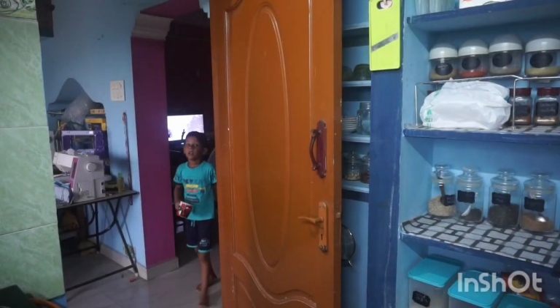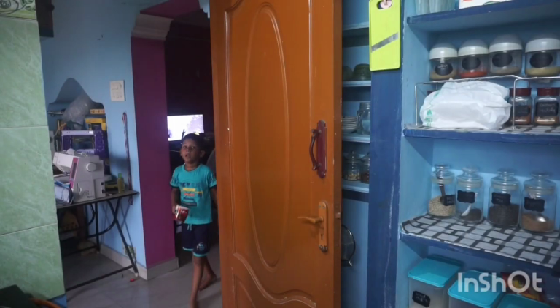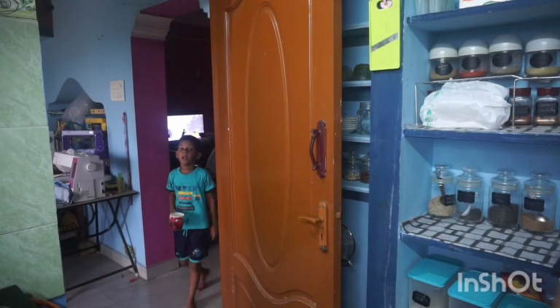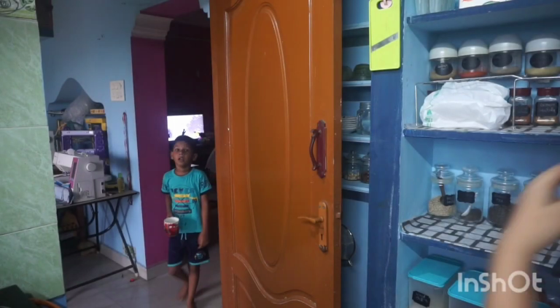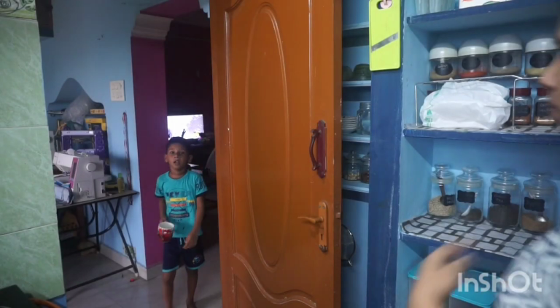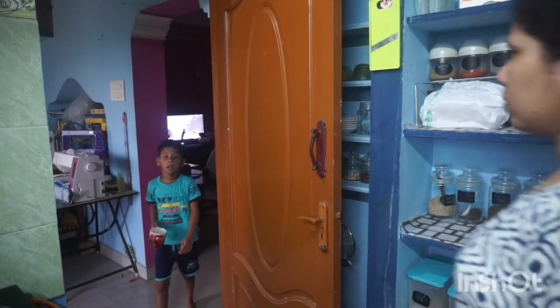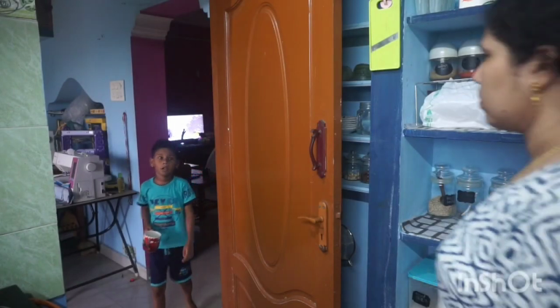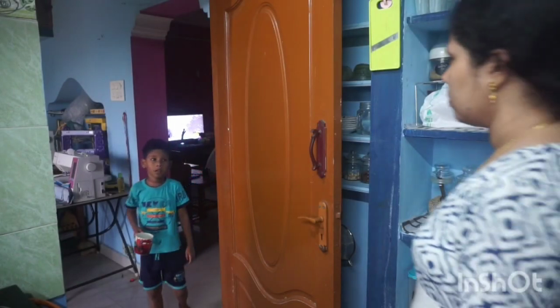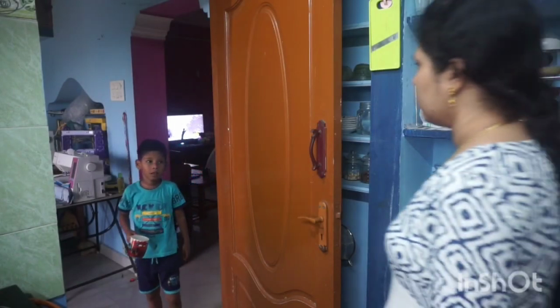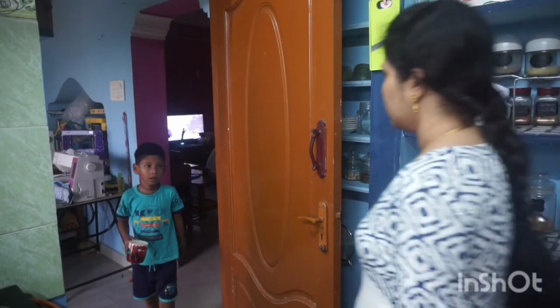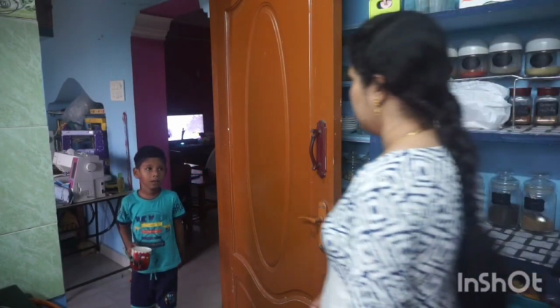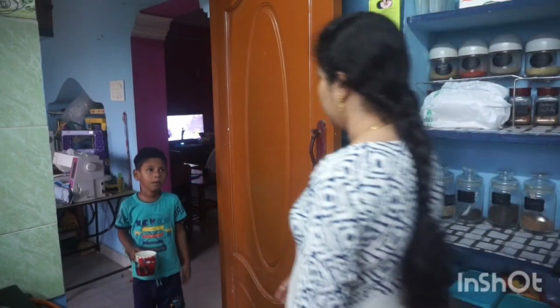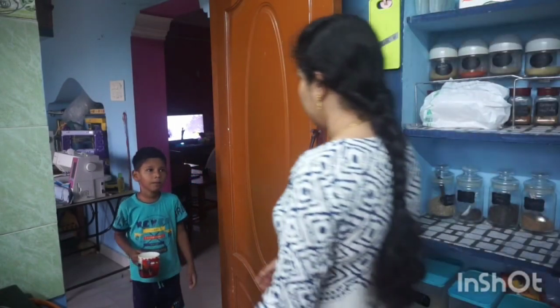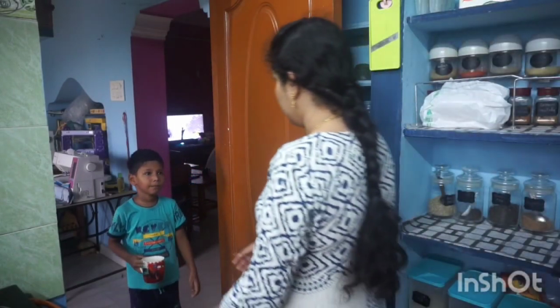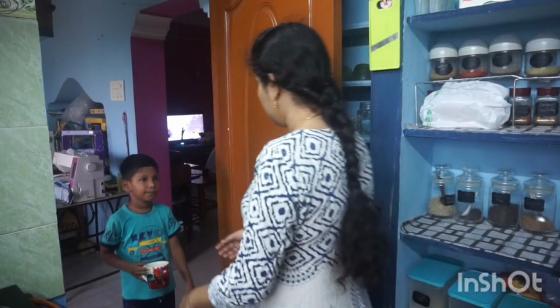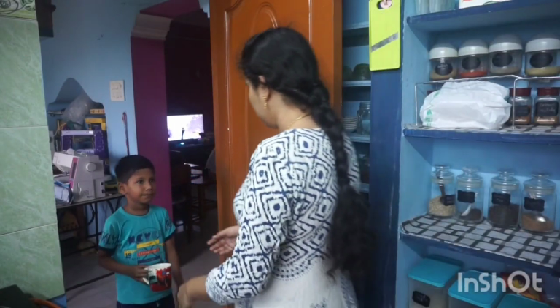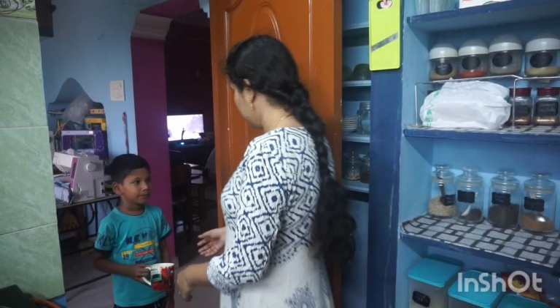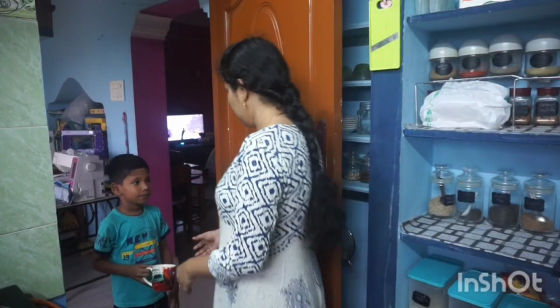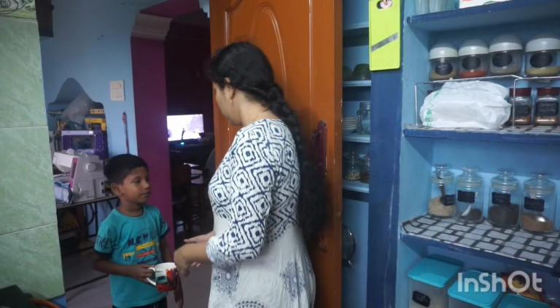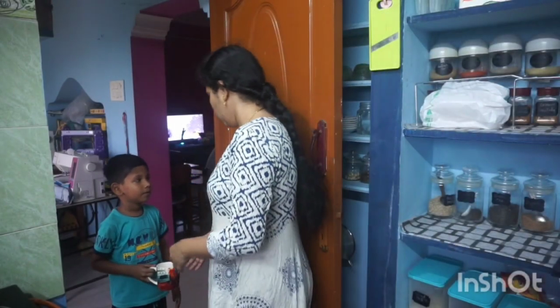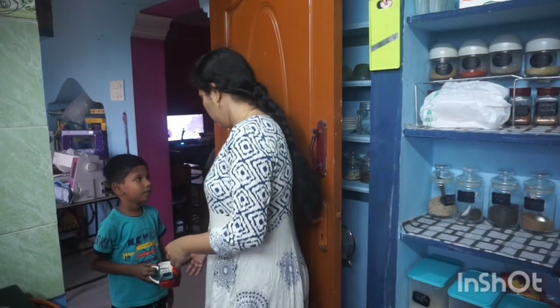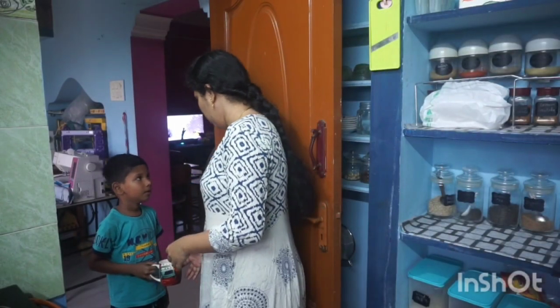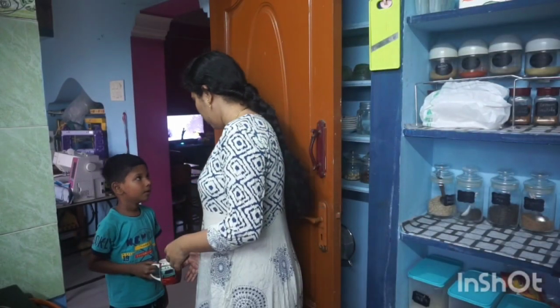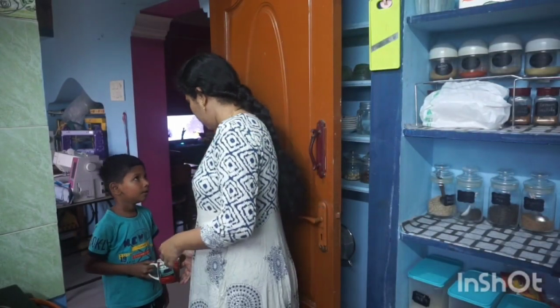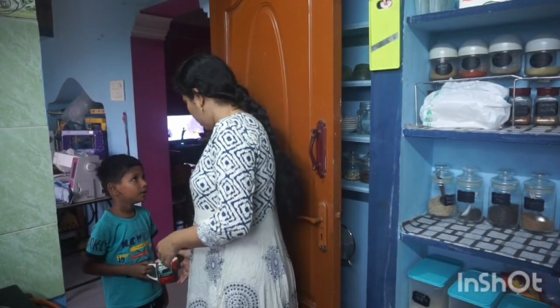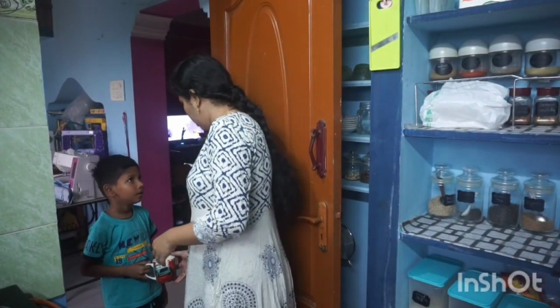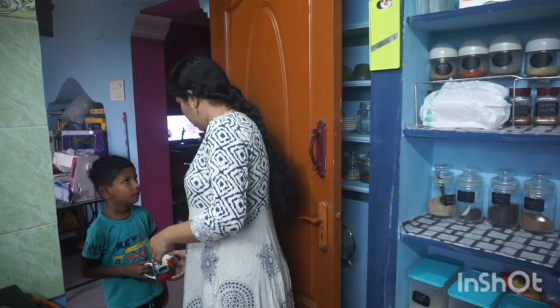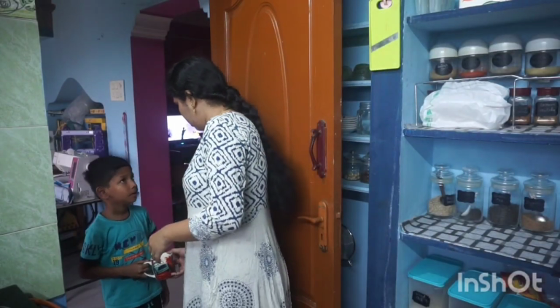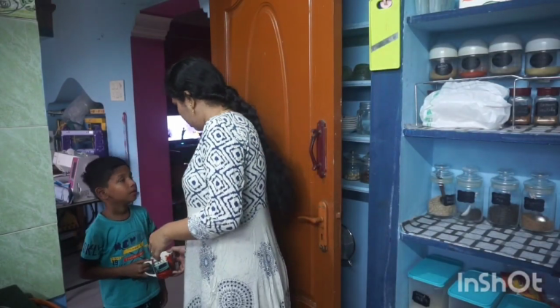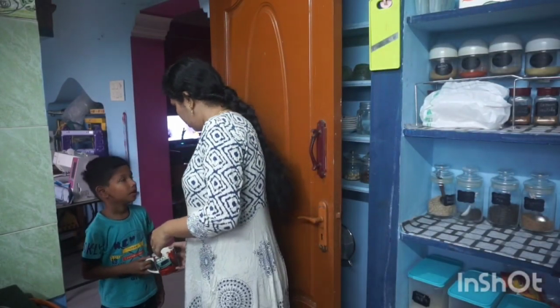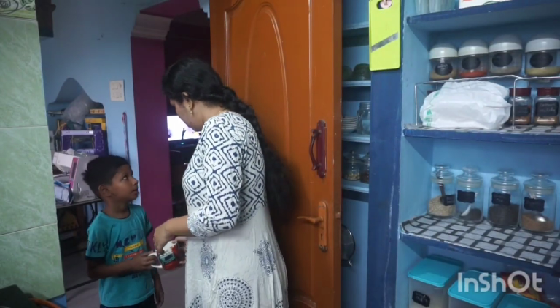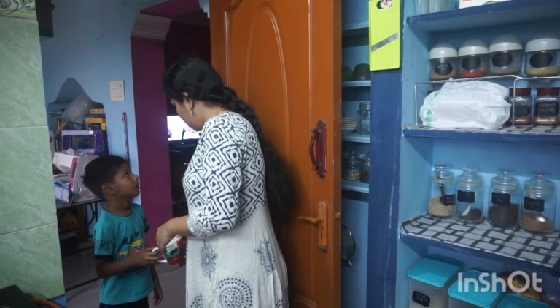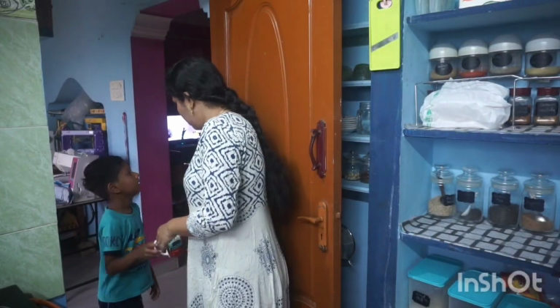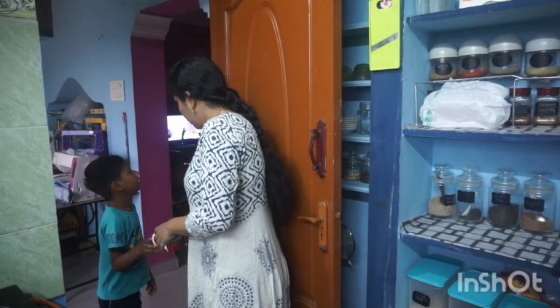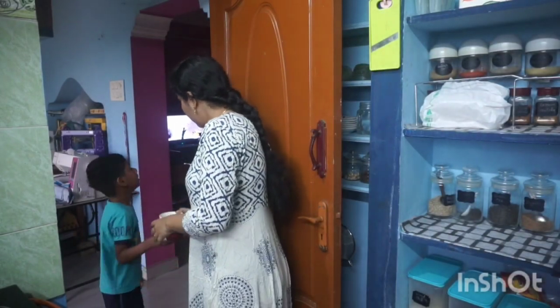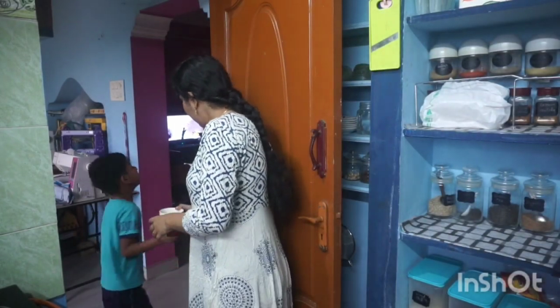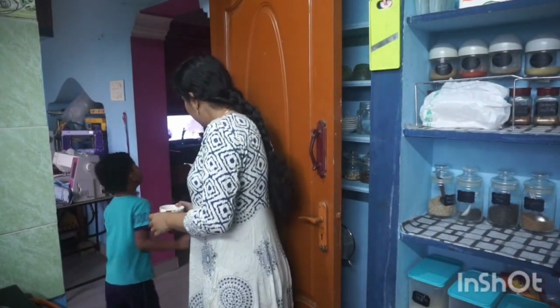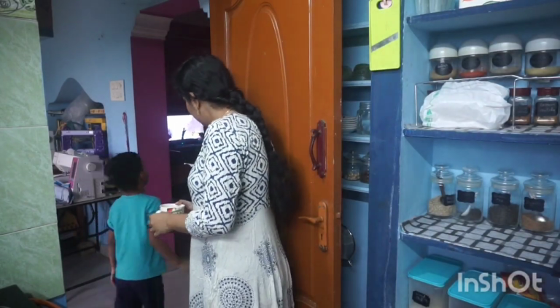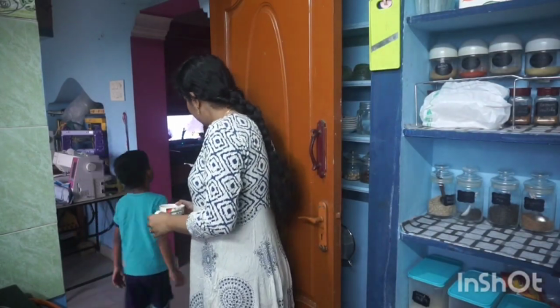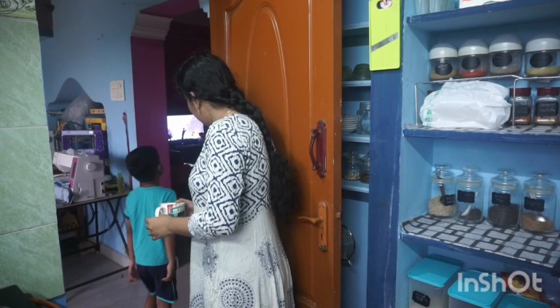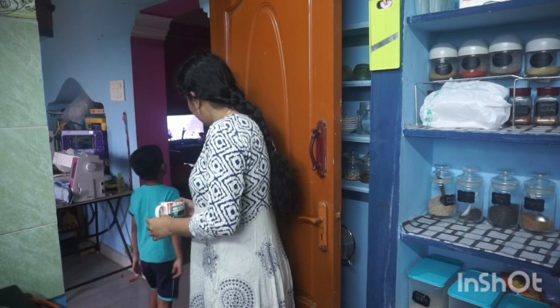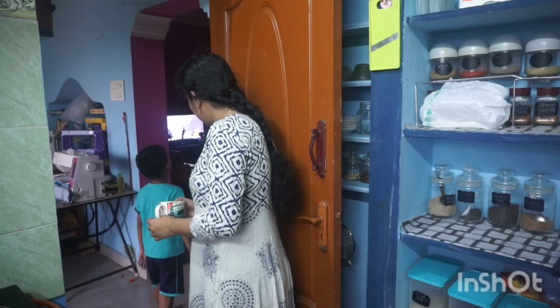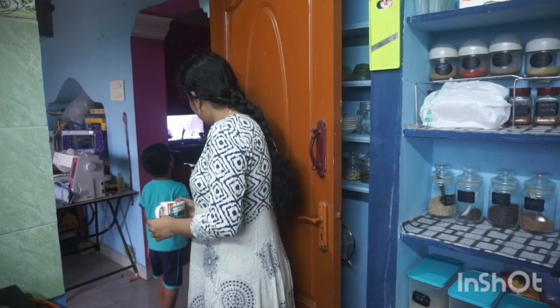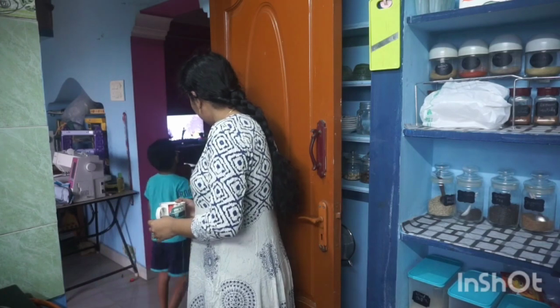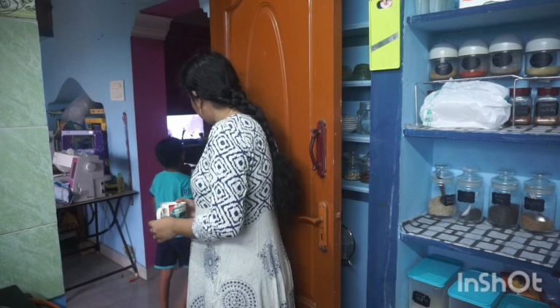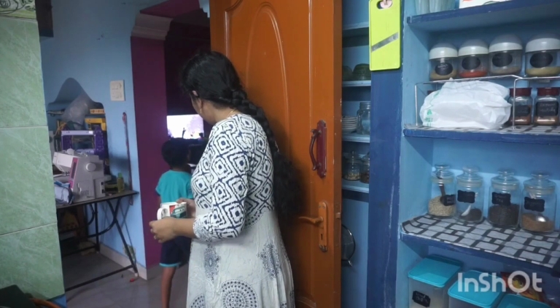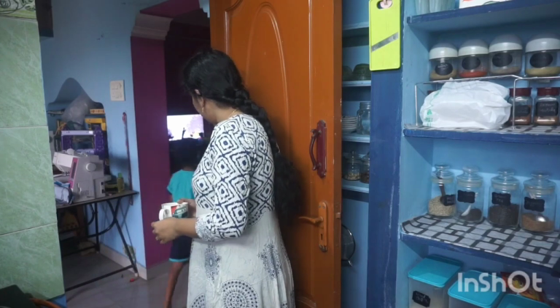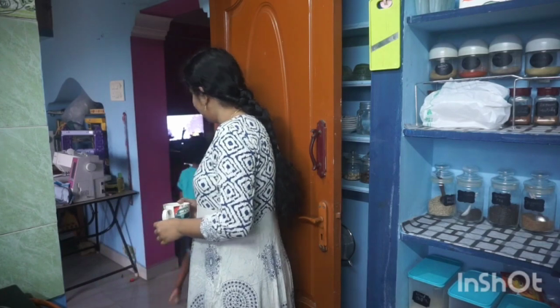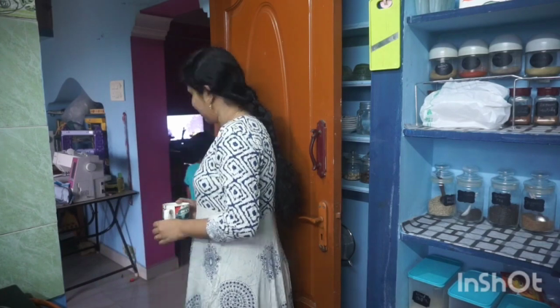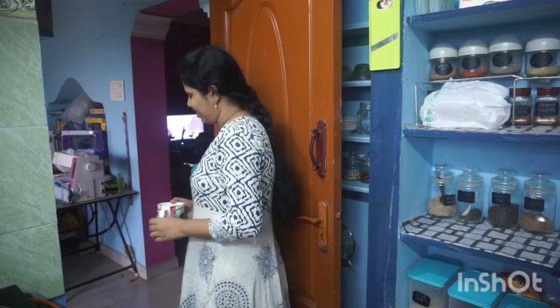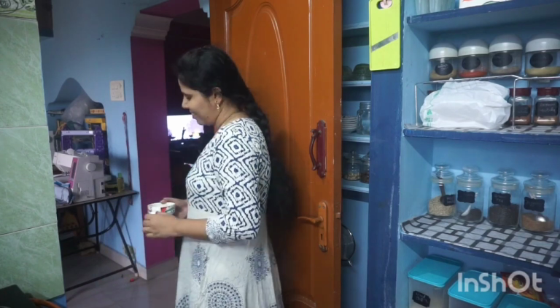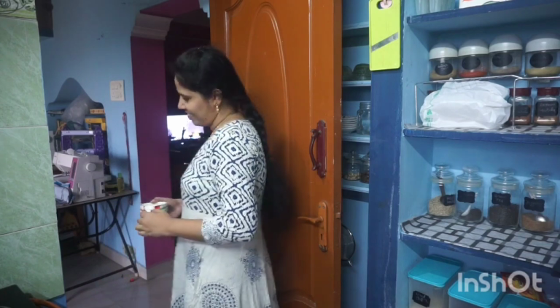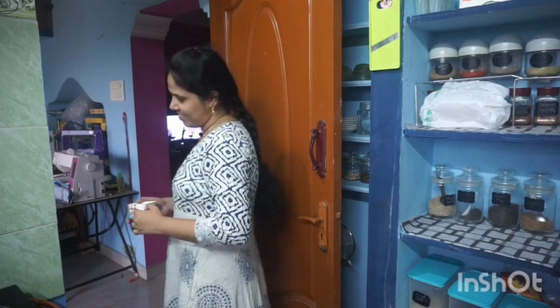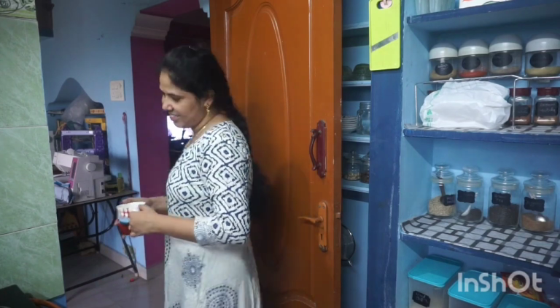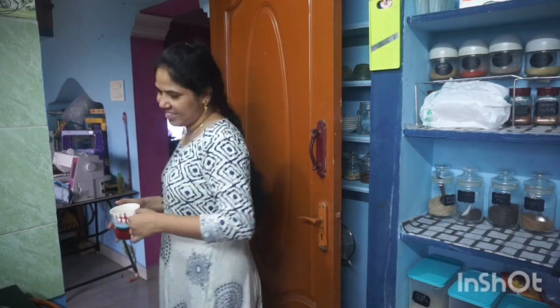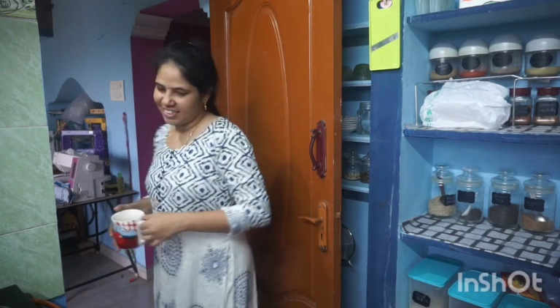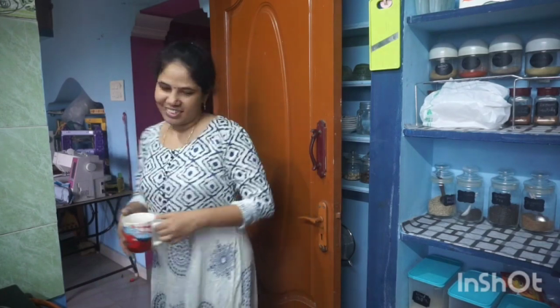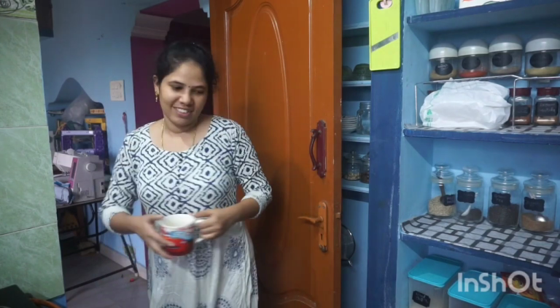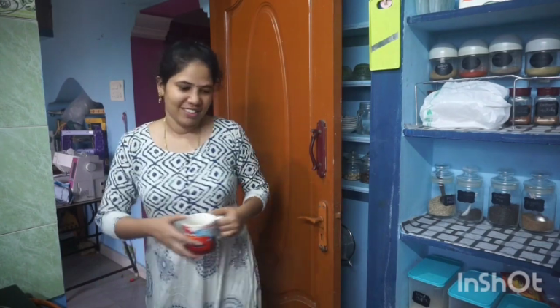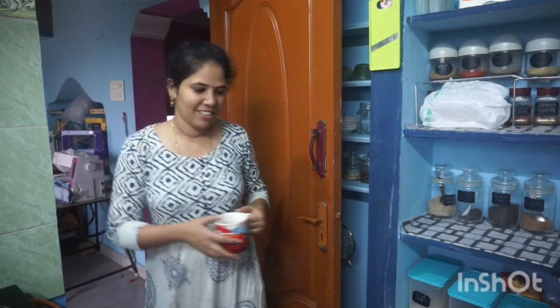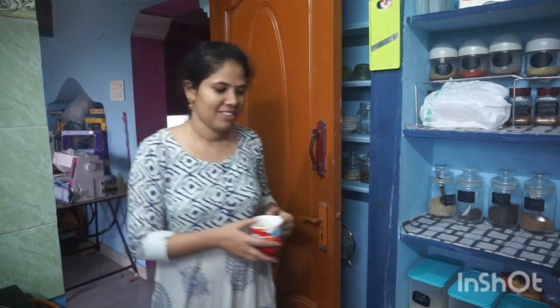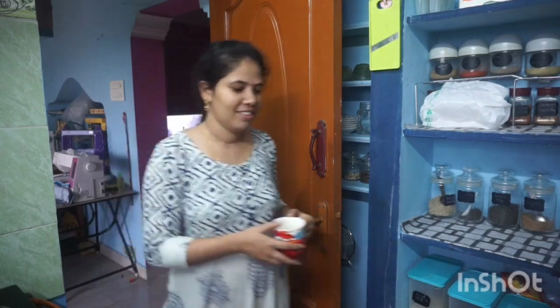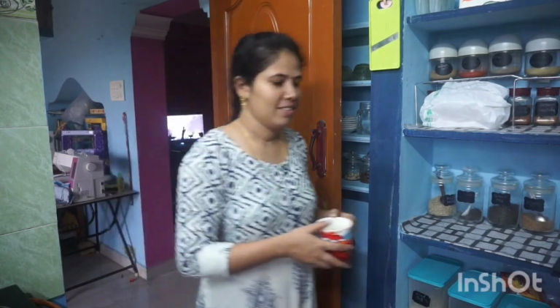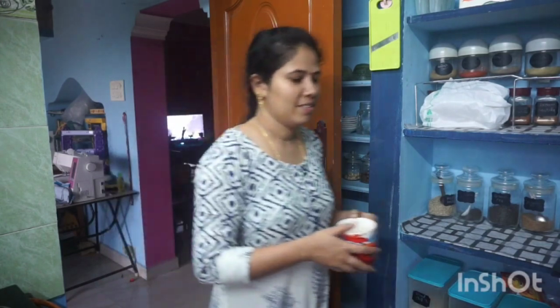Hello everyone, welcome back to my channel. Today I am going to talk about my husband's breakfast.